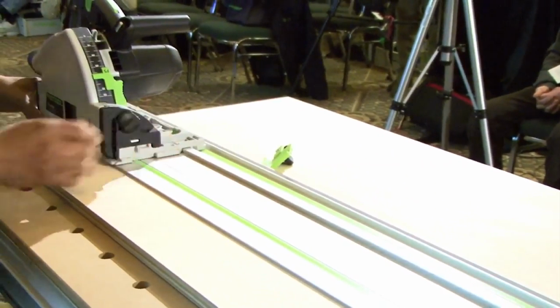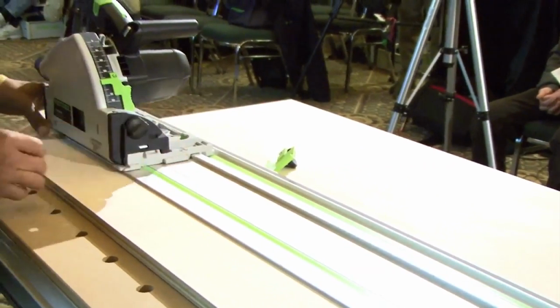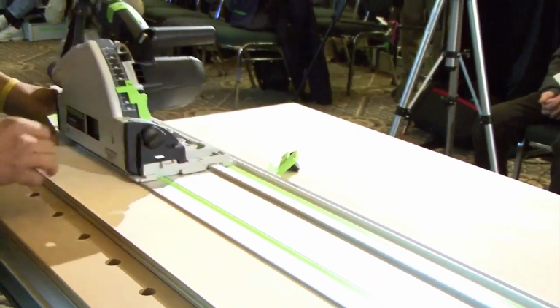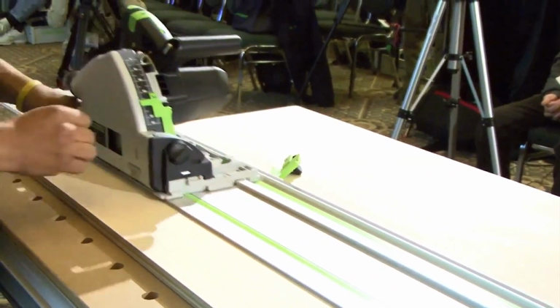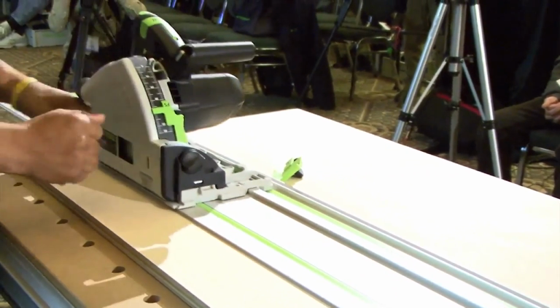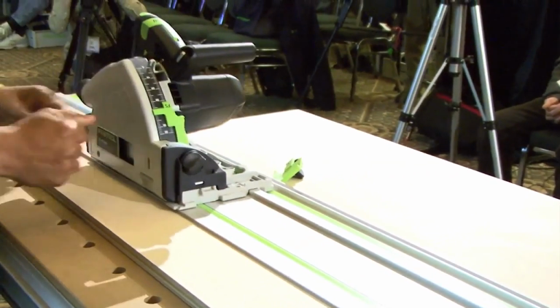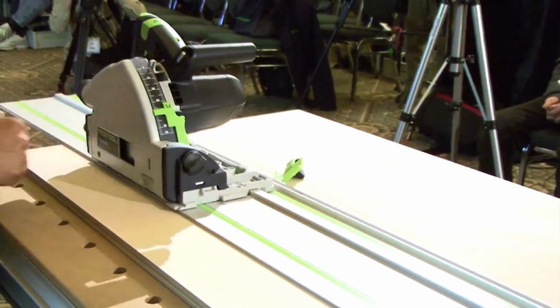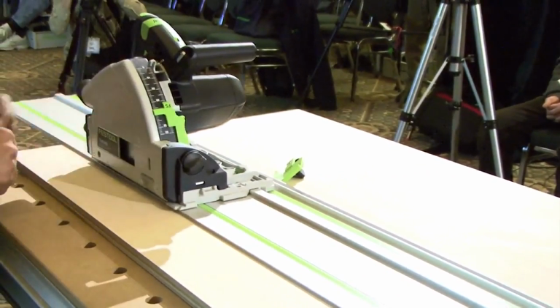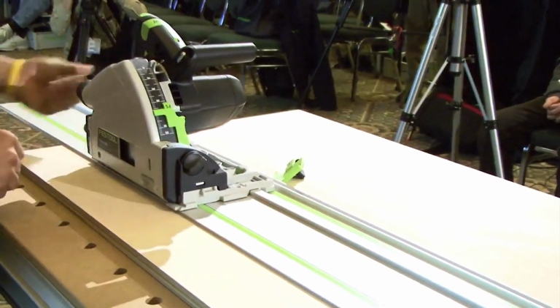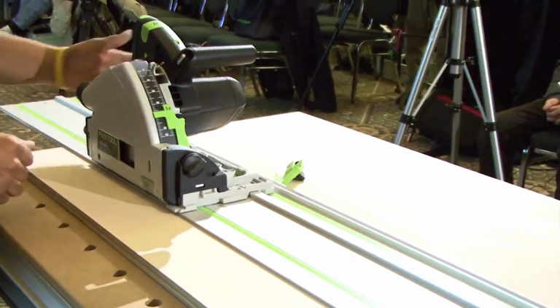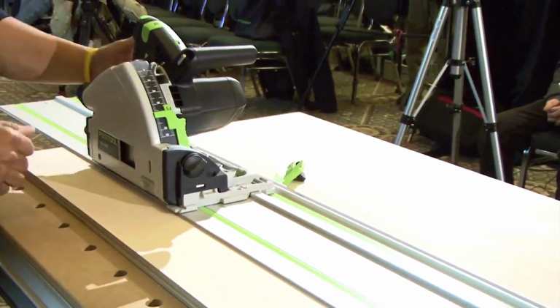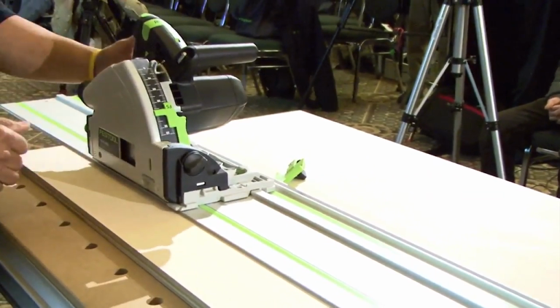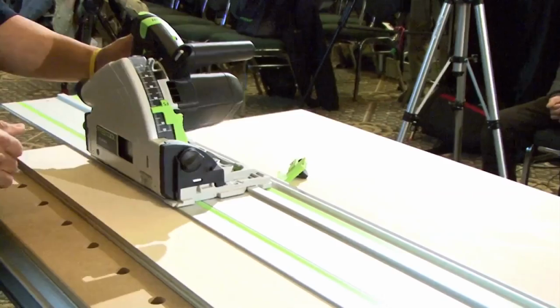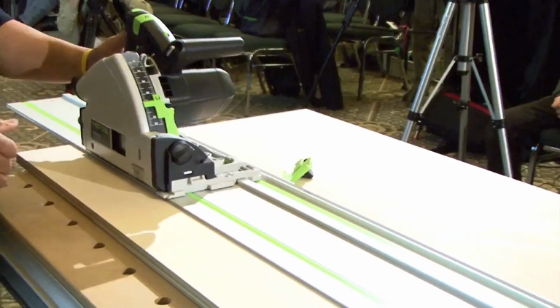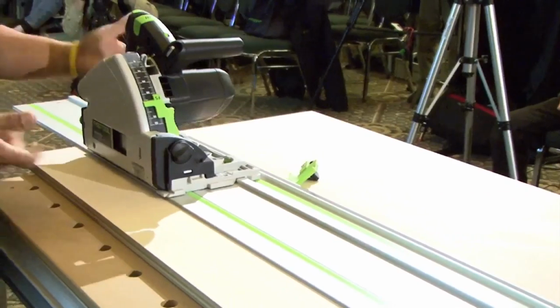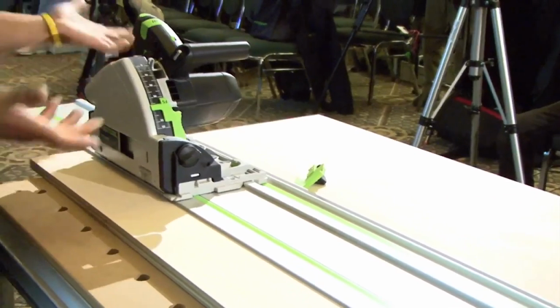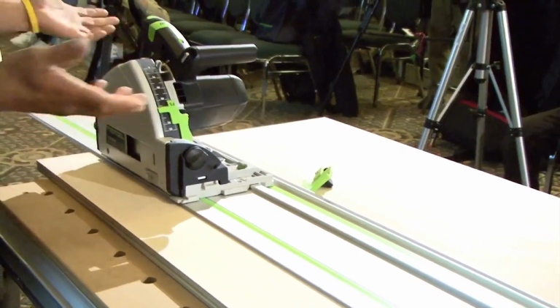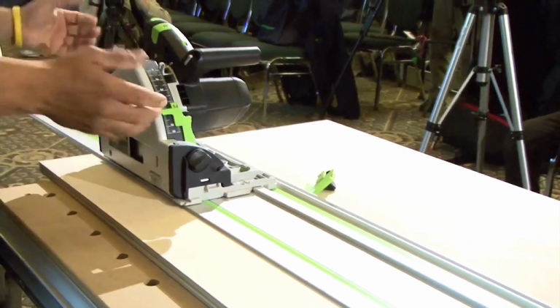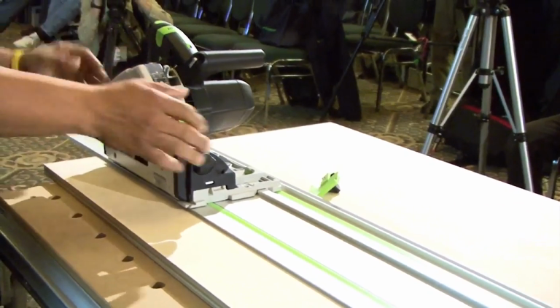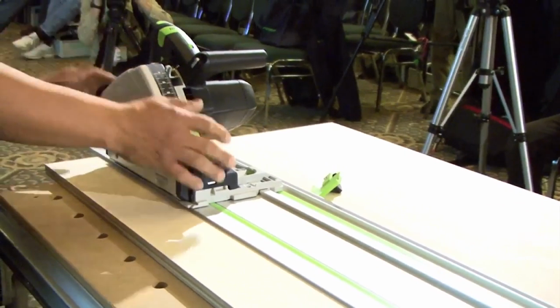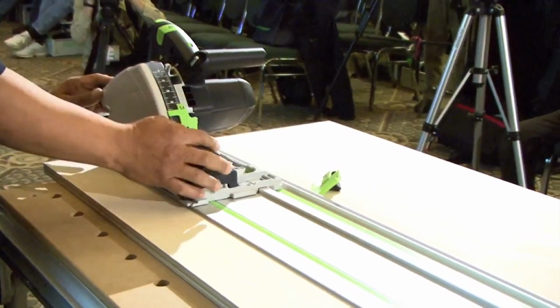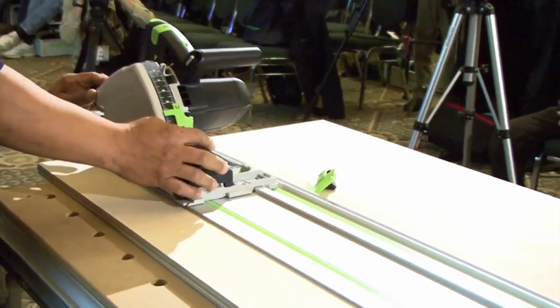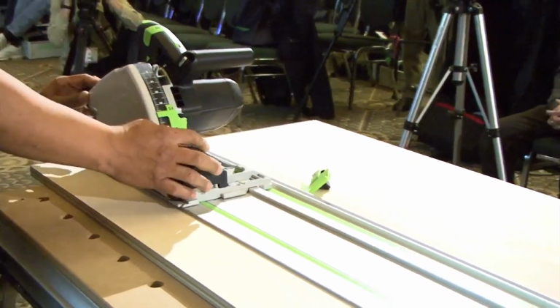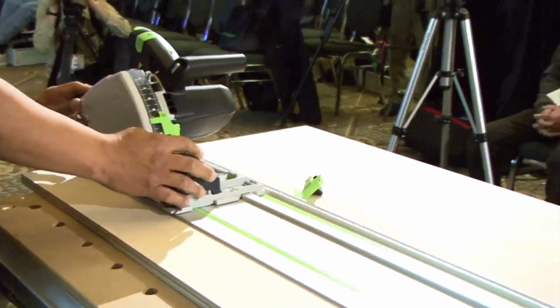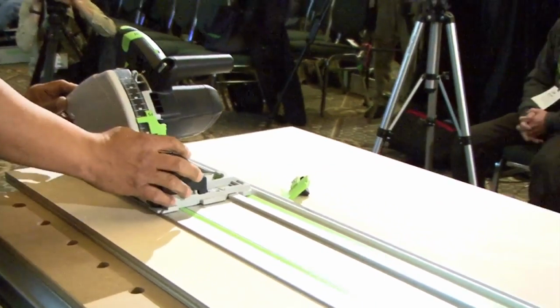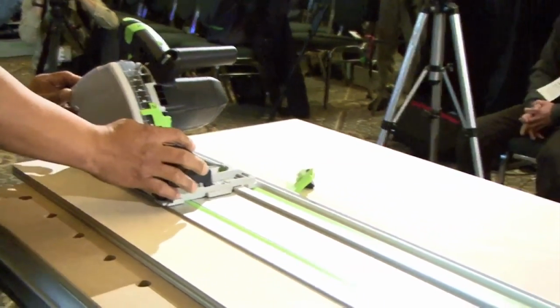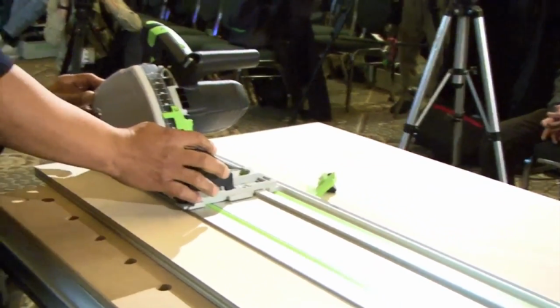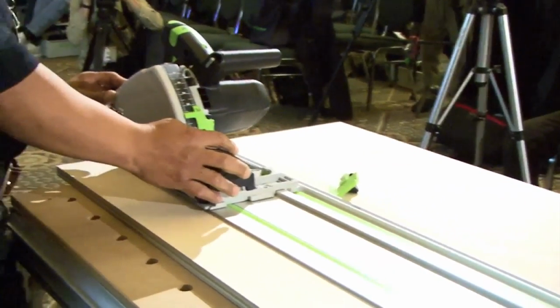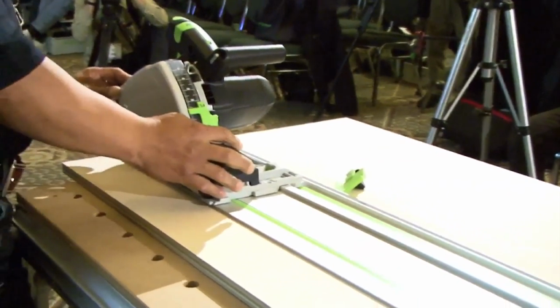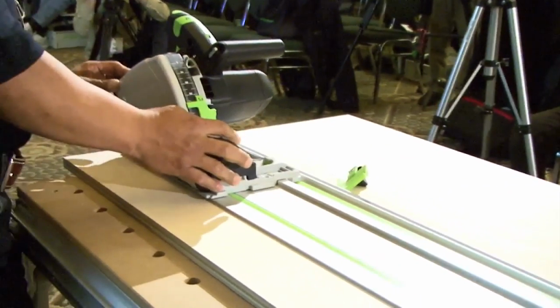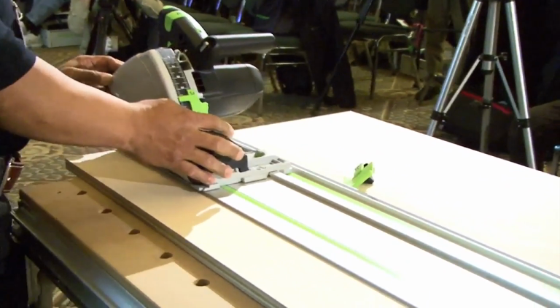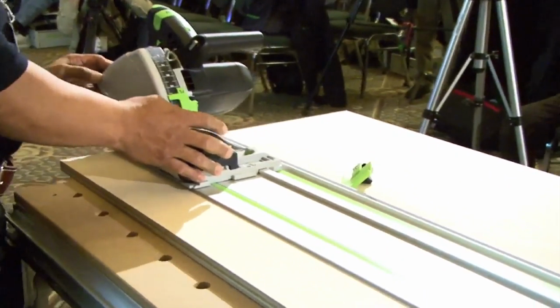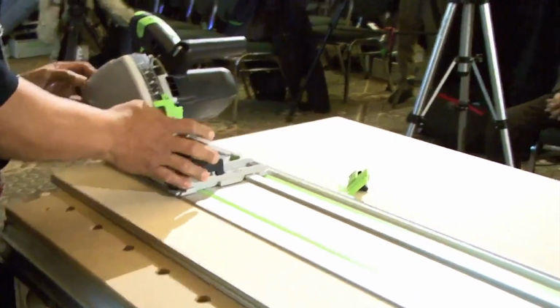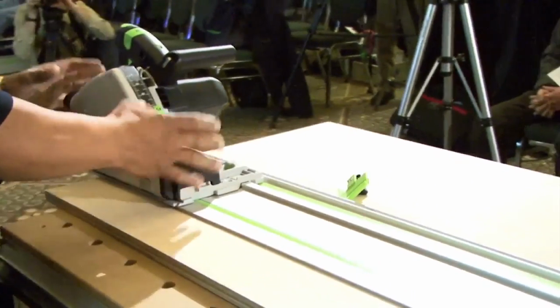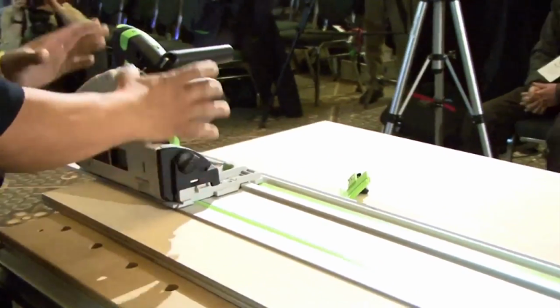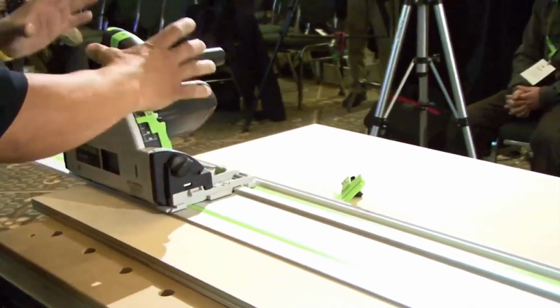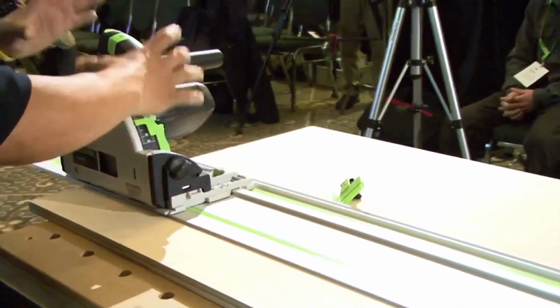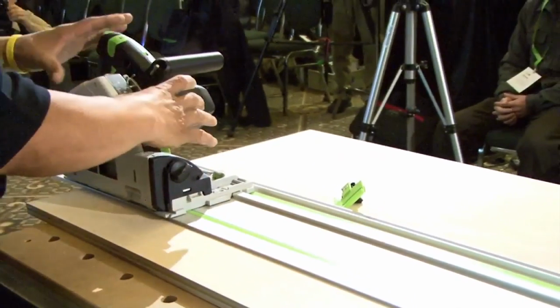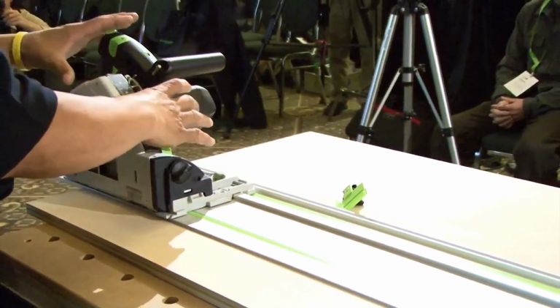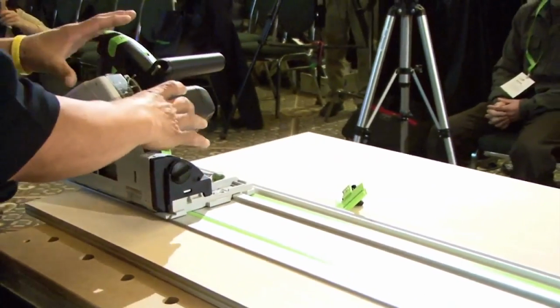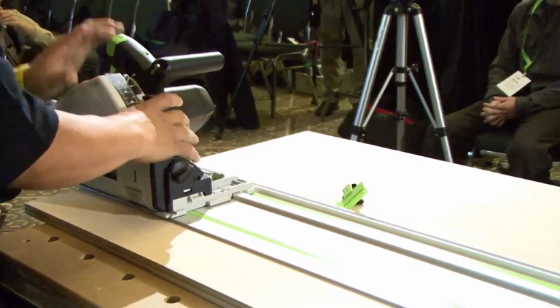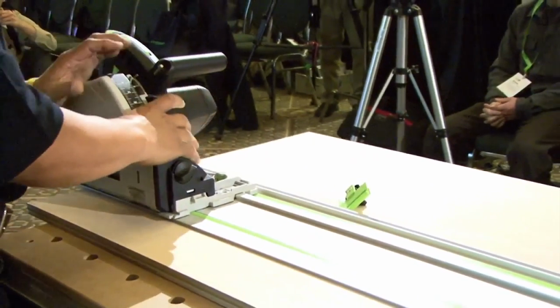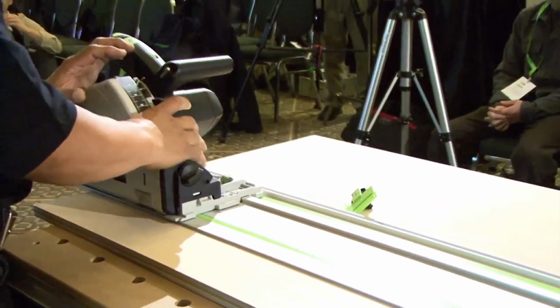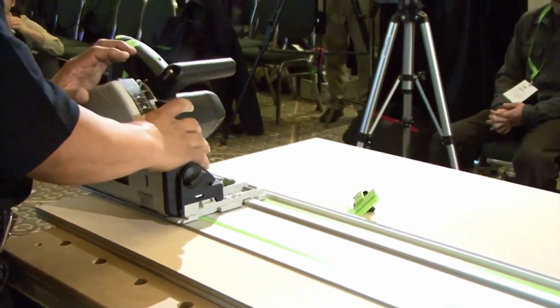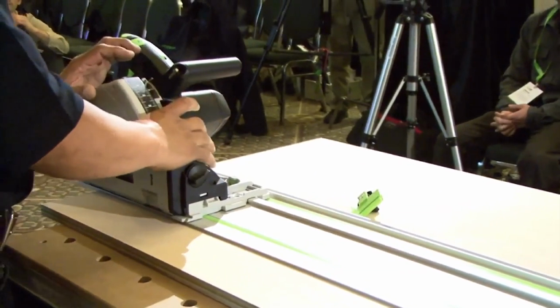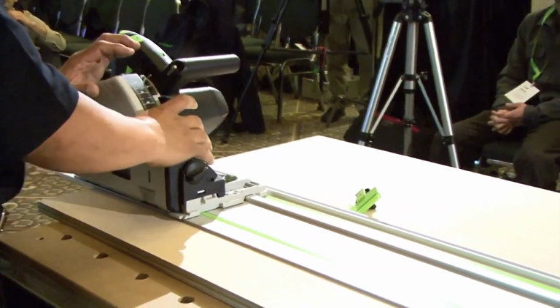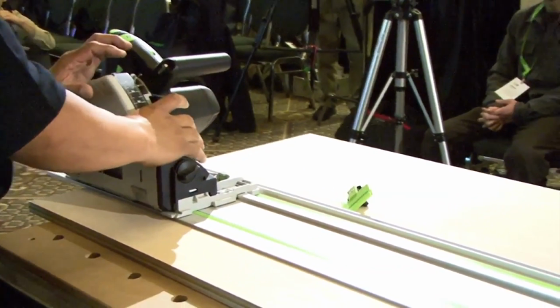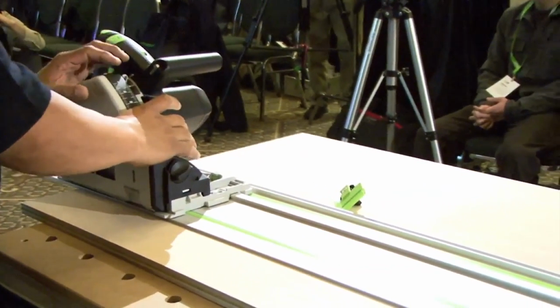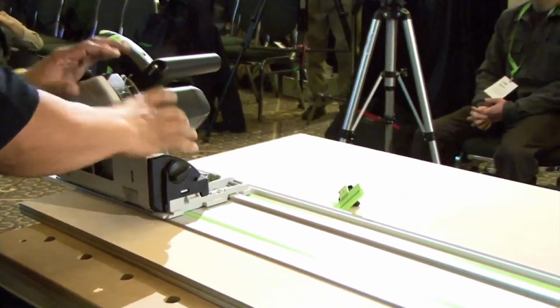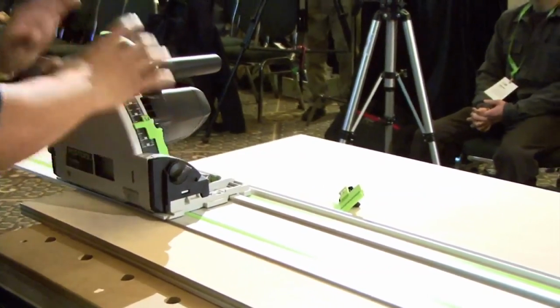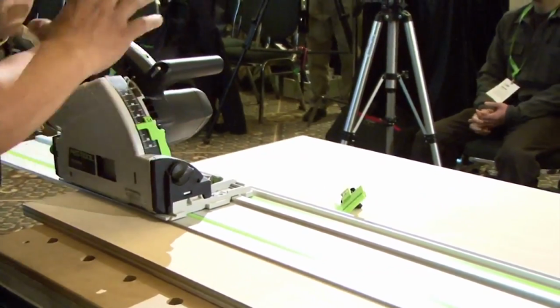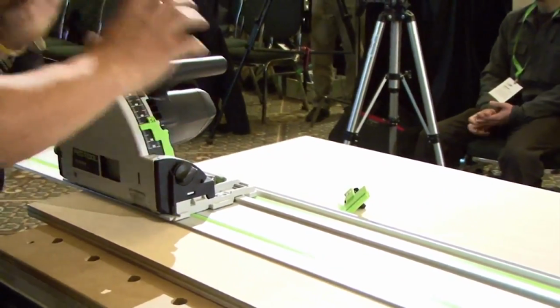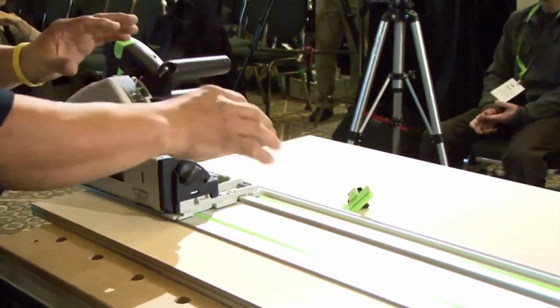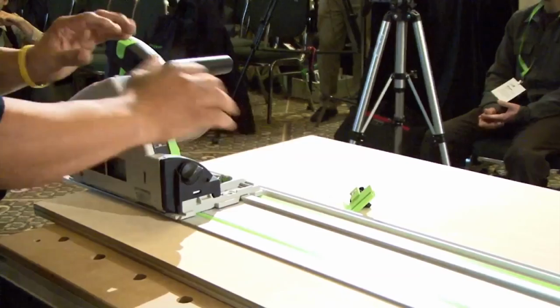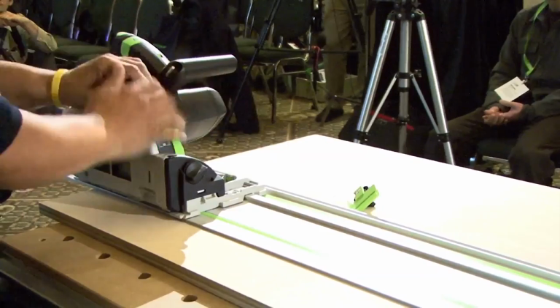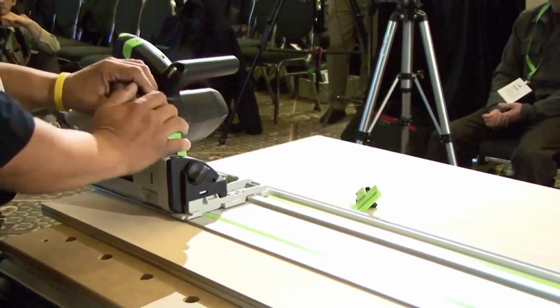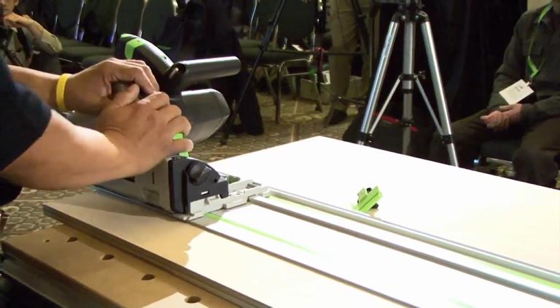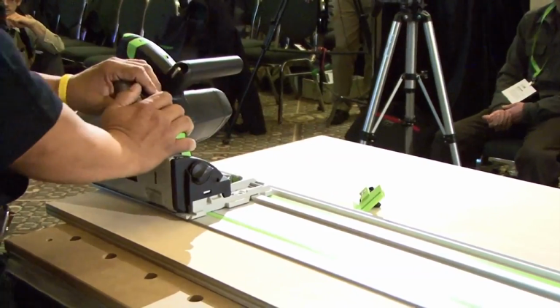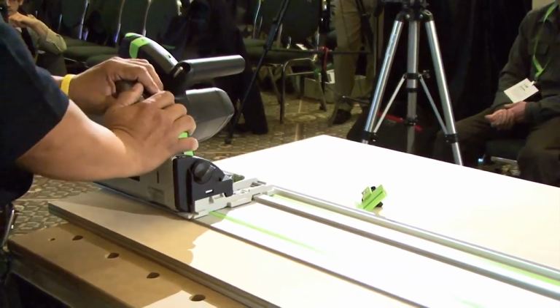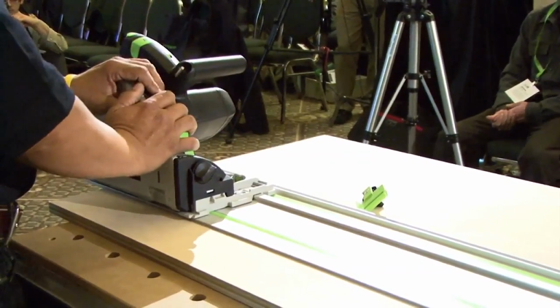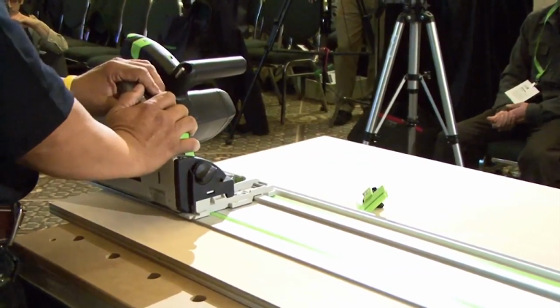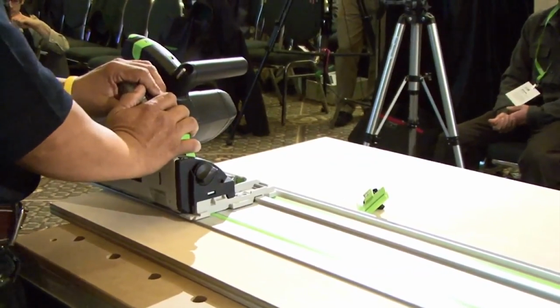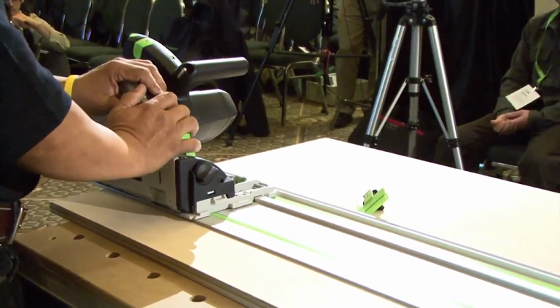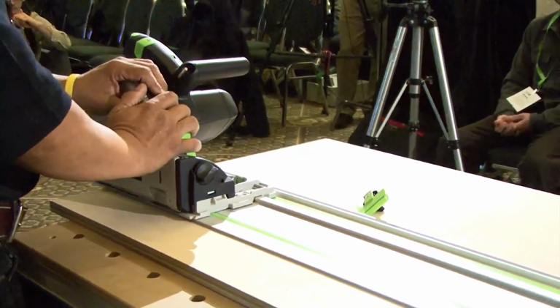So there we go, we're all set up. That's all you need to do on the saw itself to get it set to the rail.